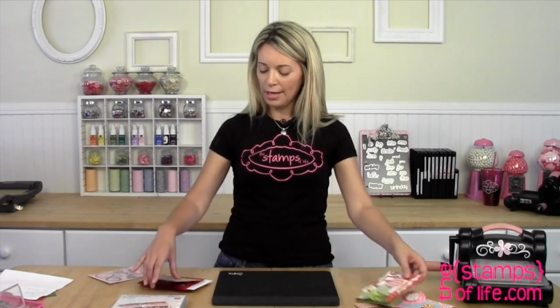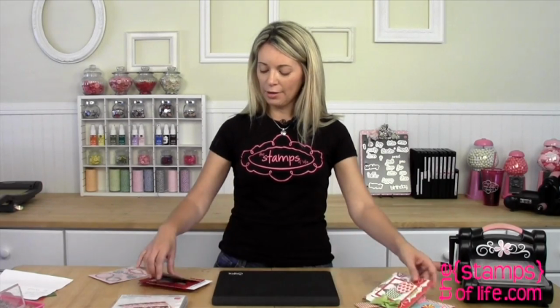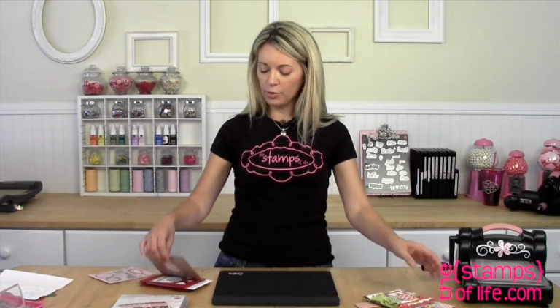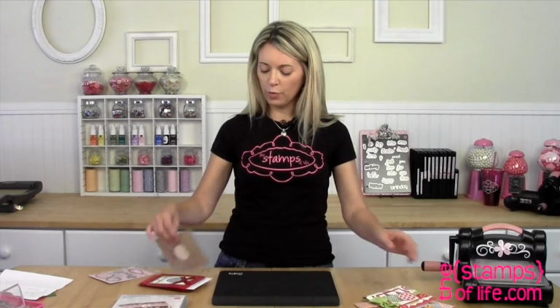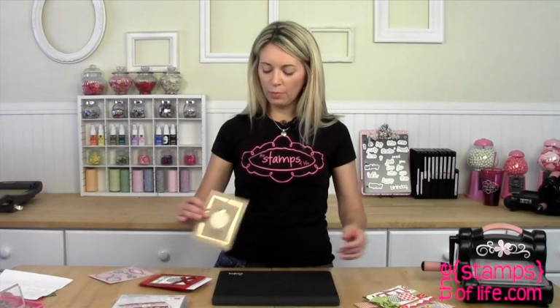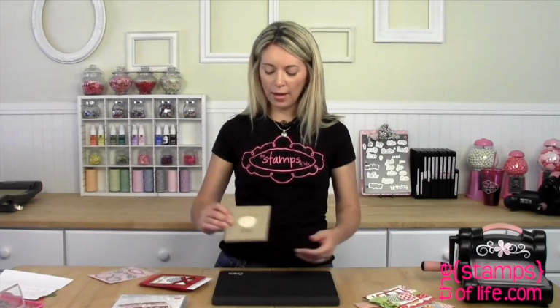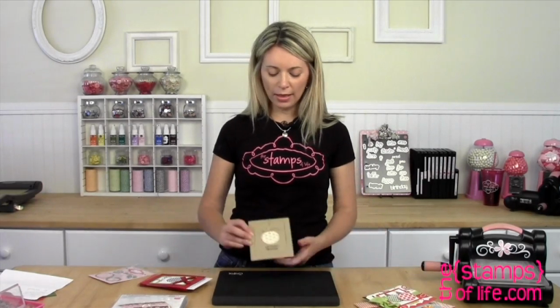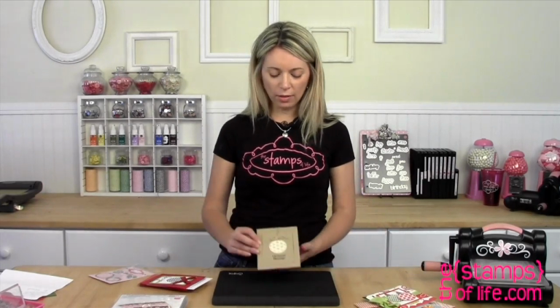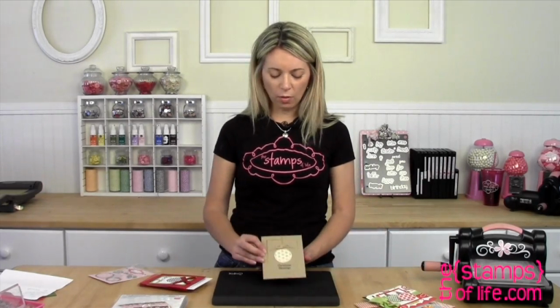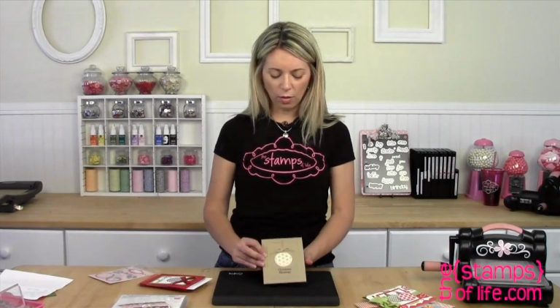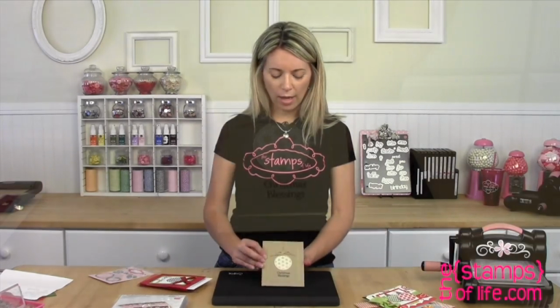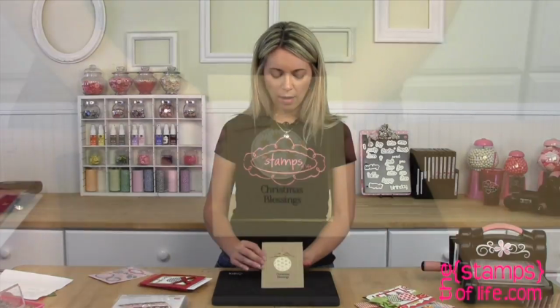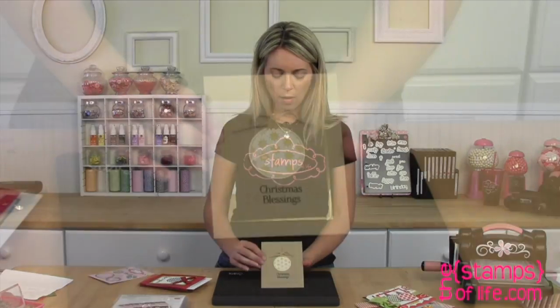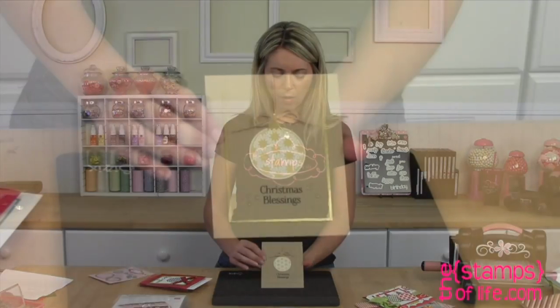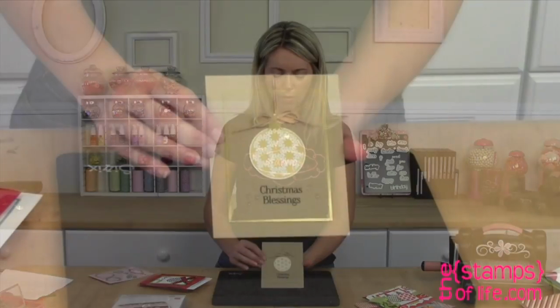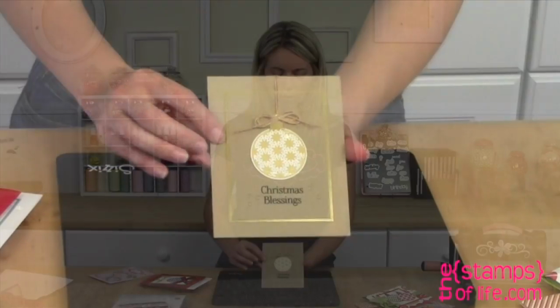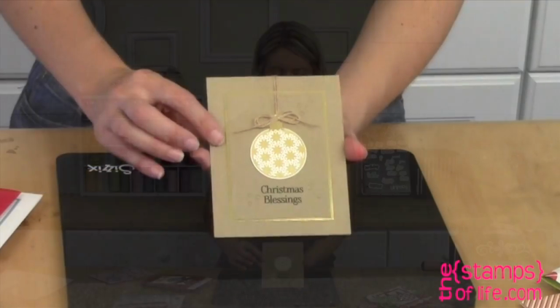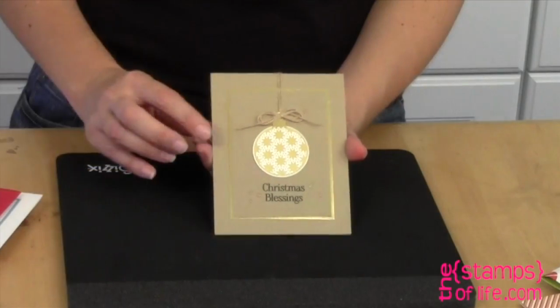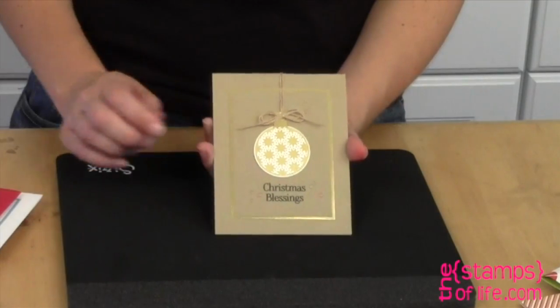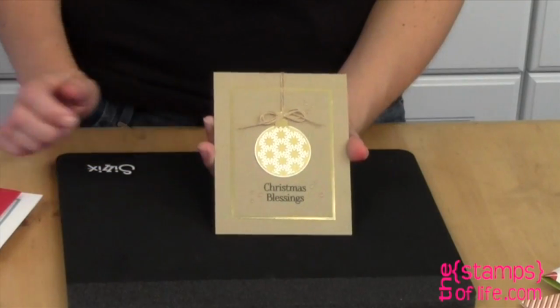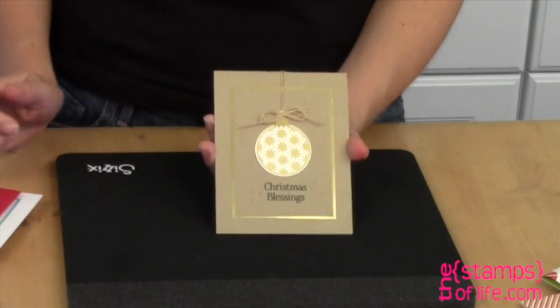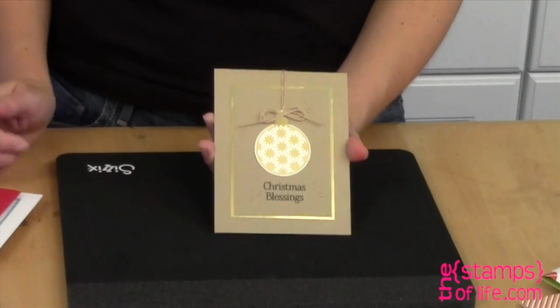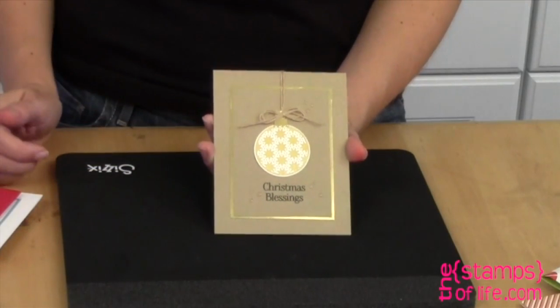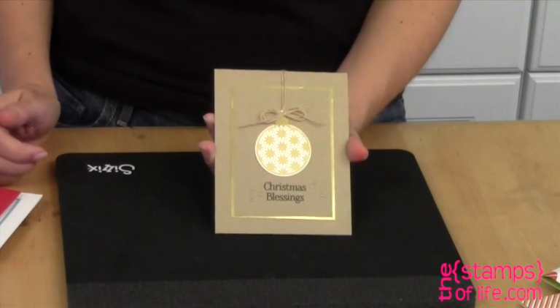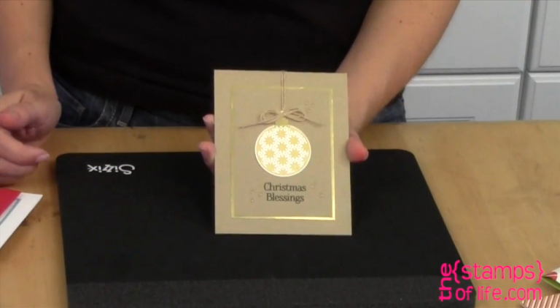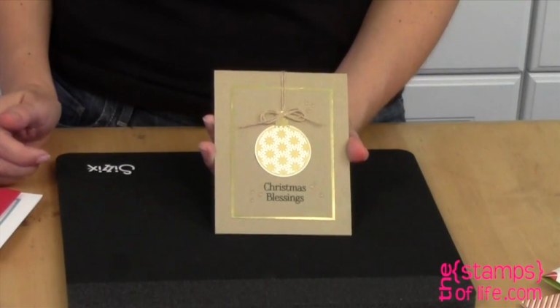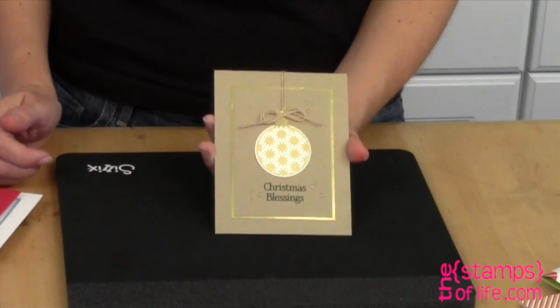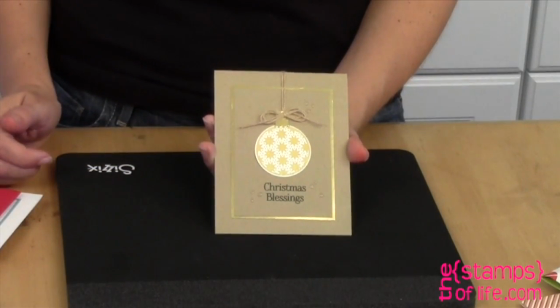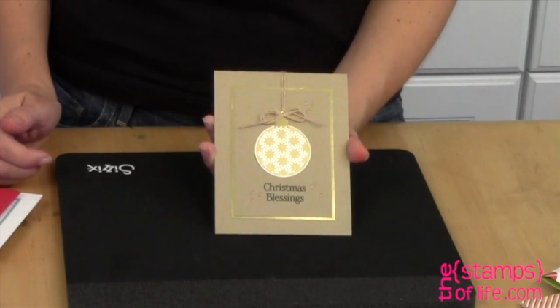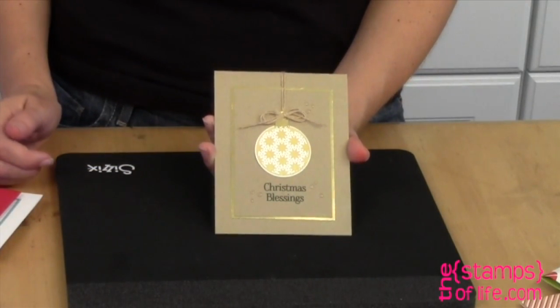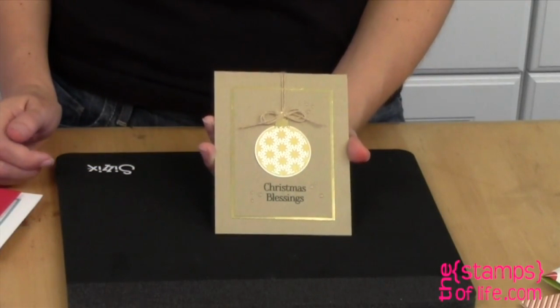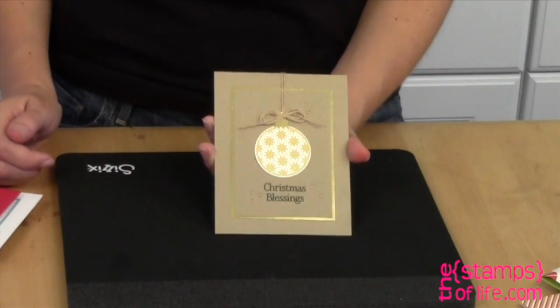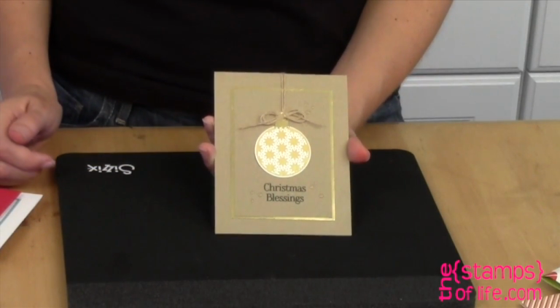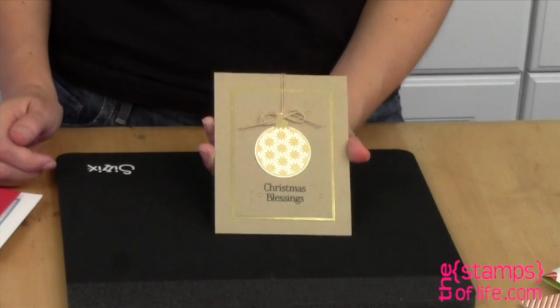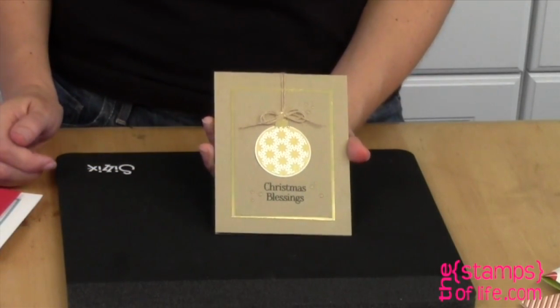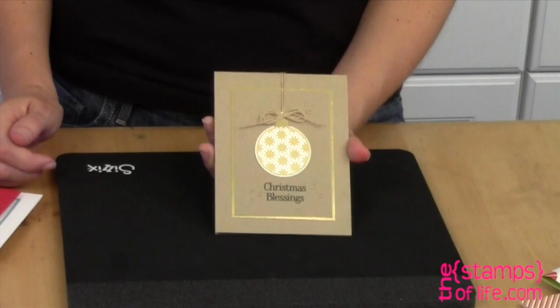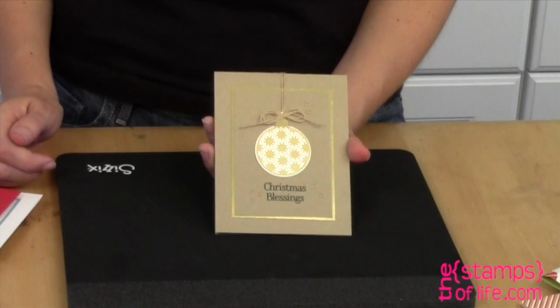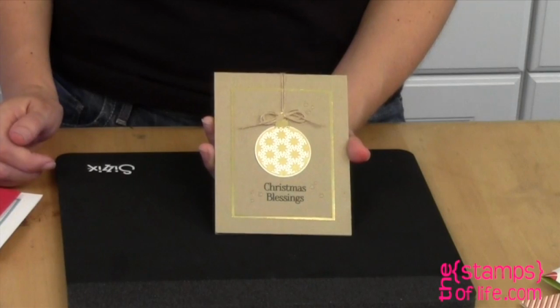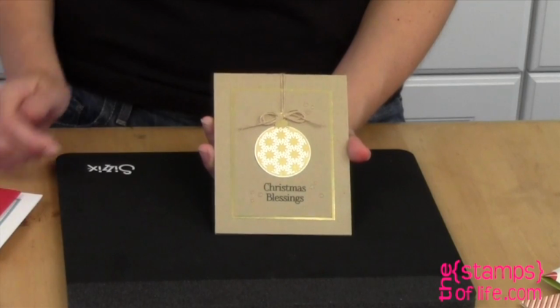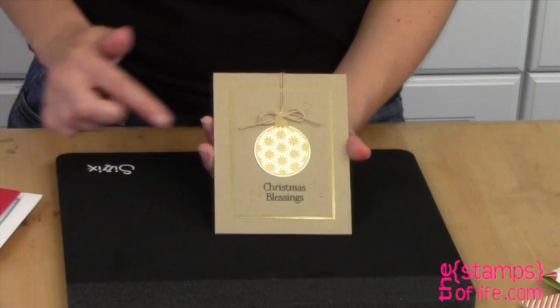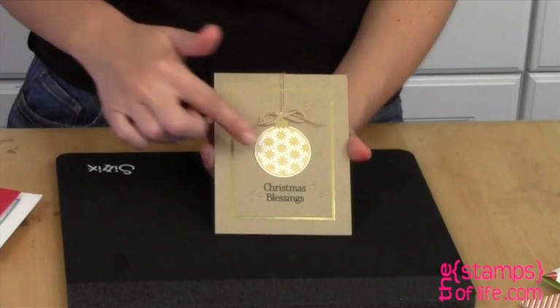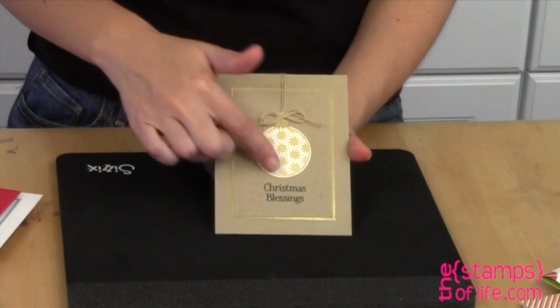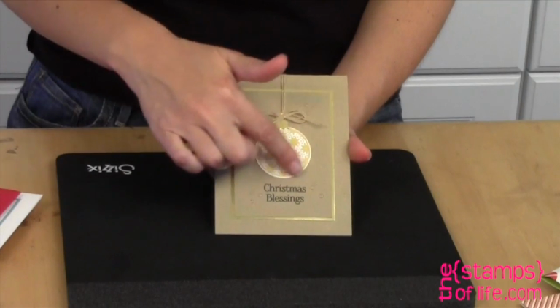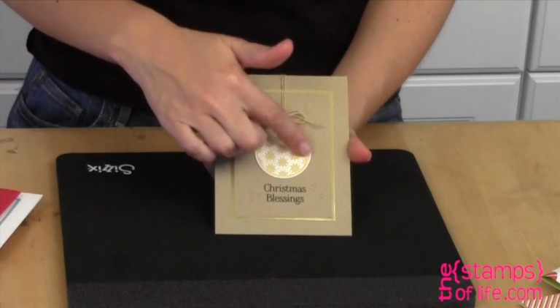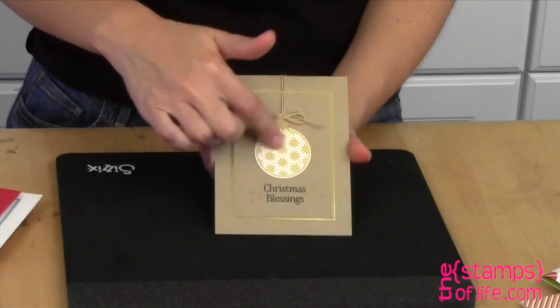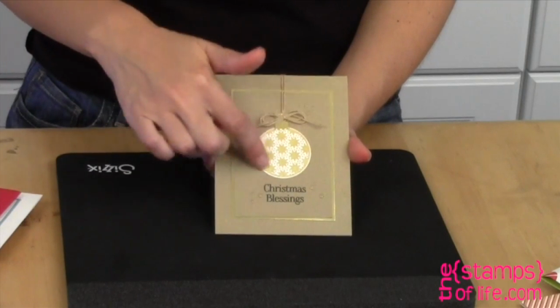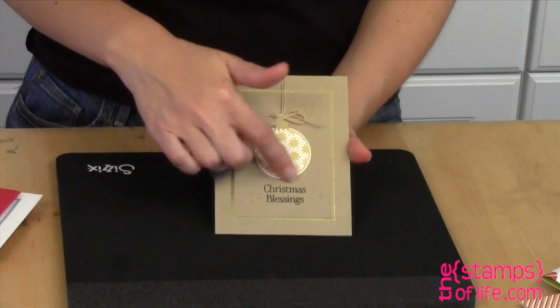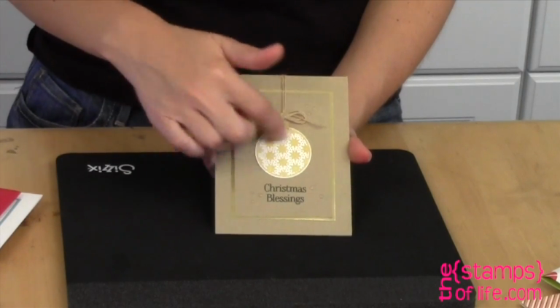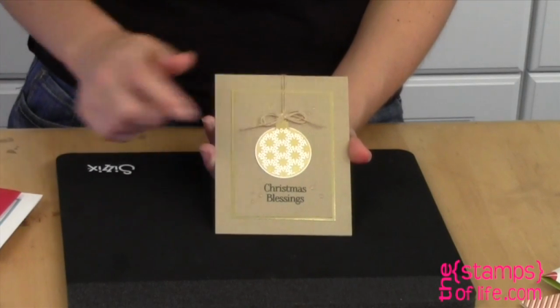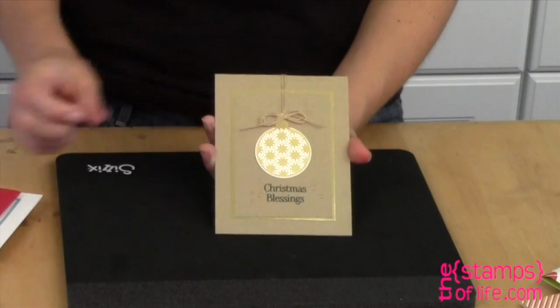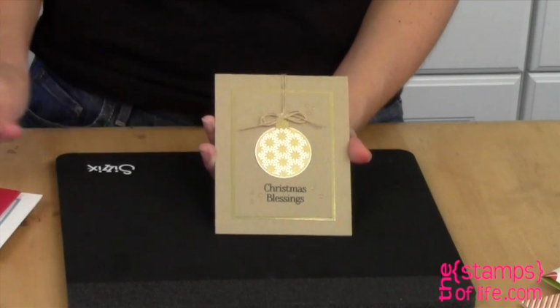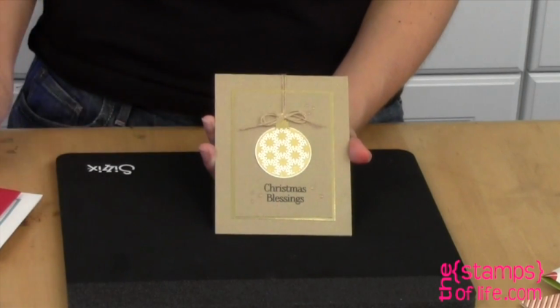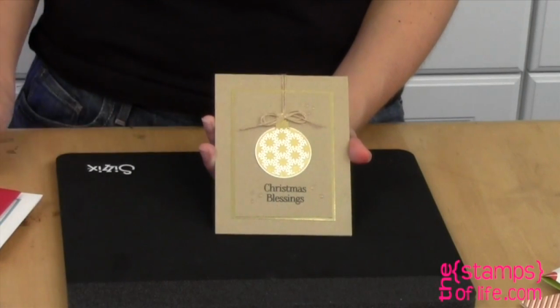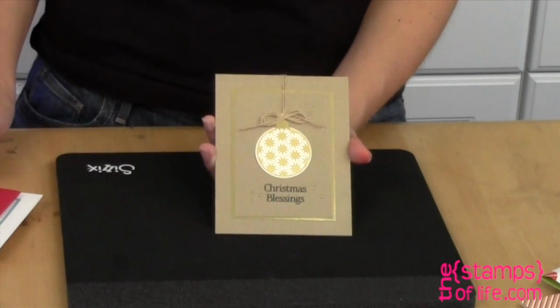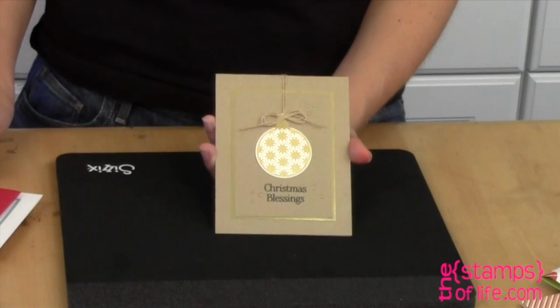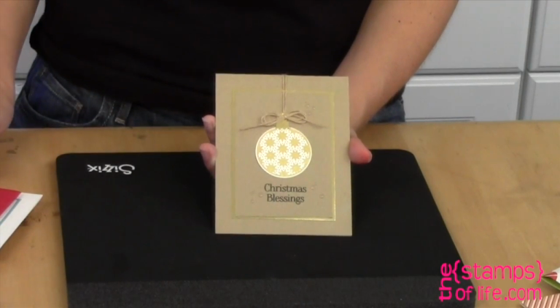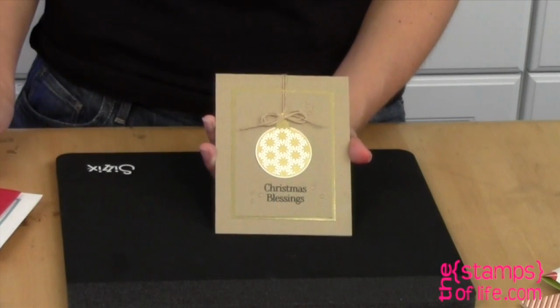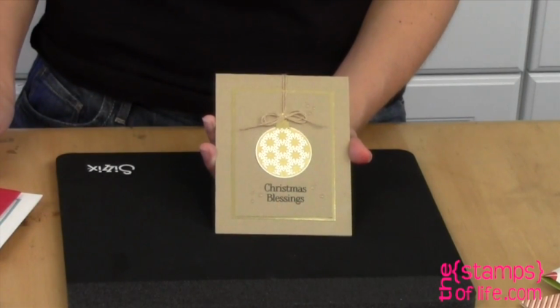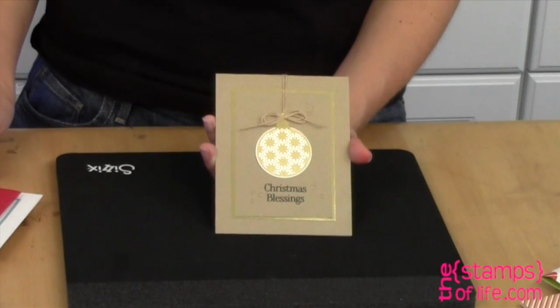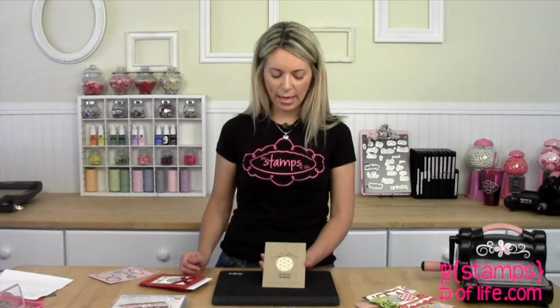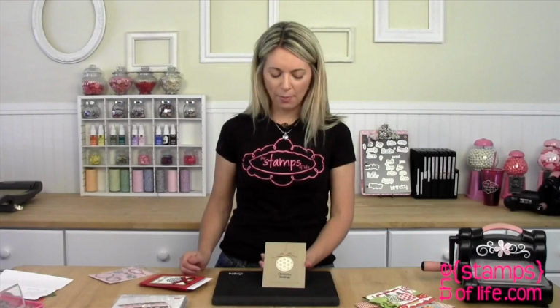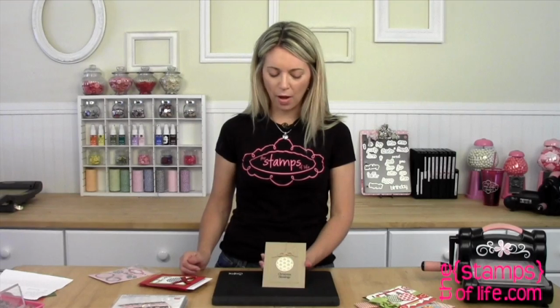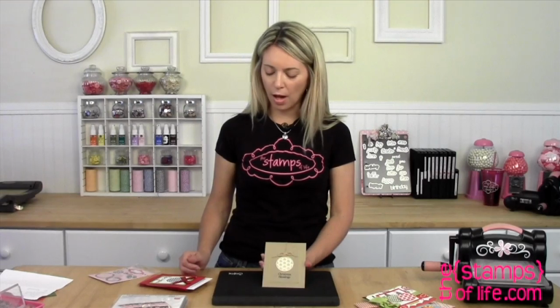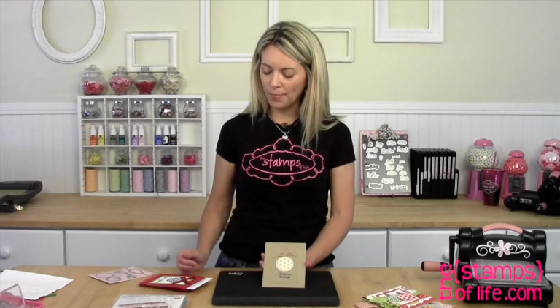Here's one by Laura — oh, look at that in gold! Isn't that beautiful? That ornament — I love how those little stars just really make that pop.